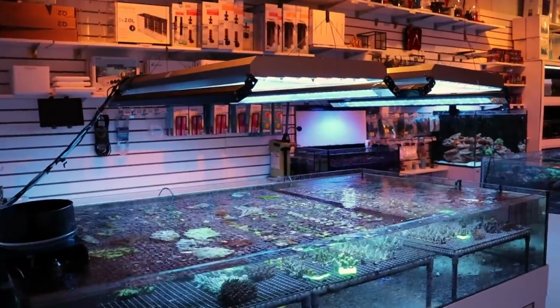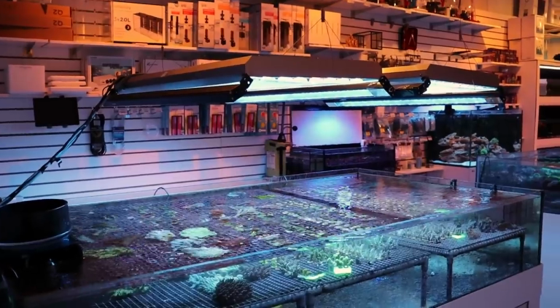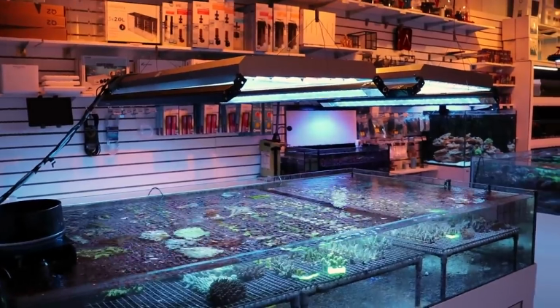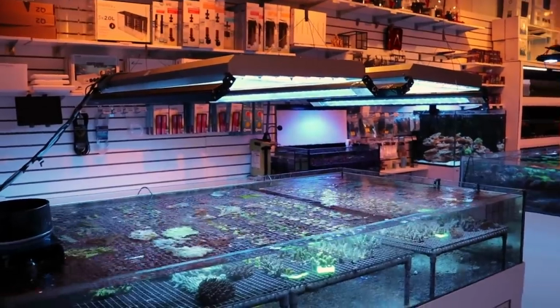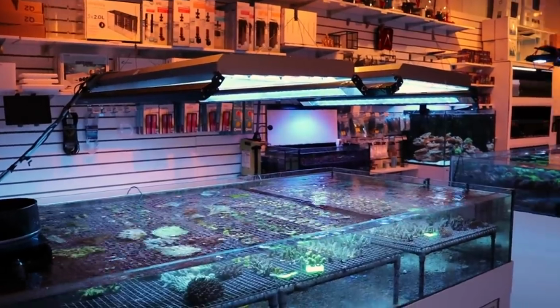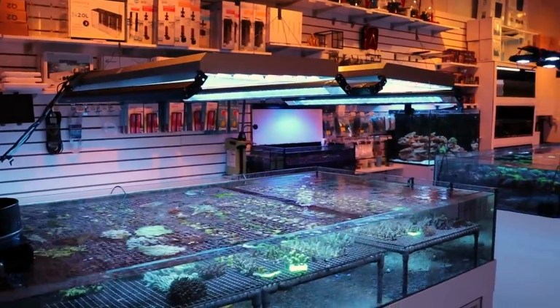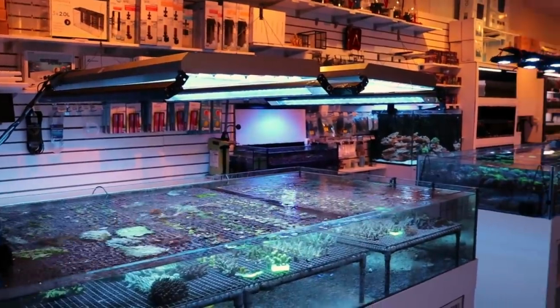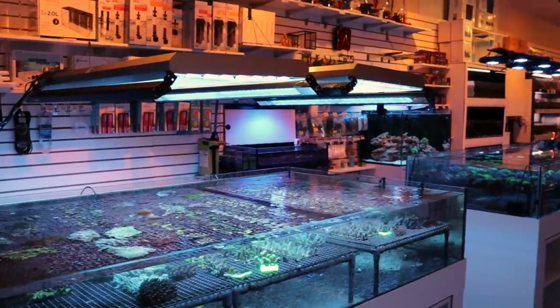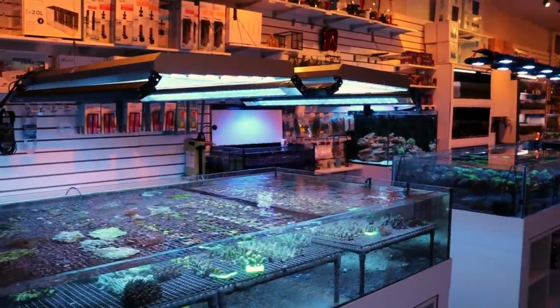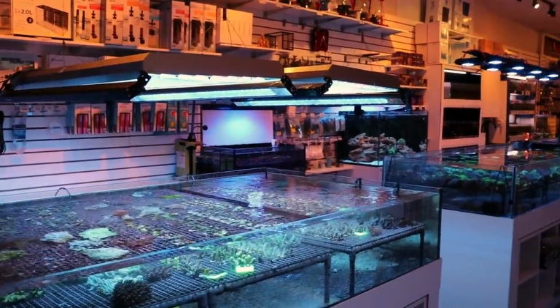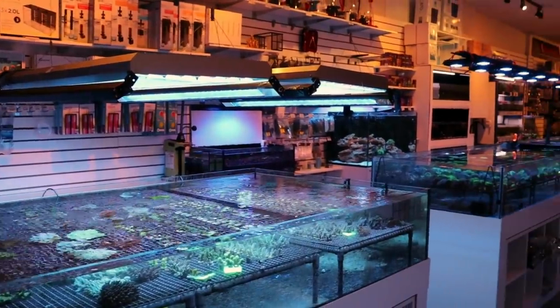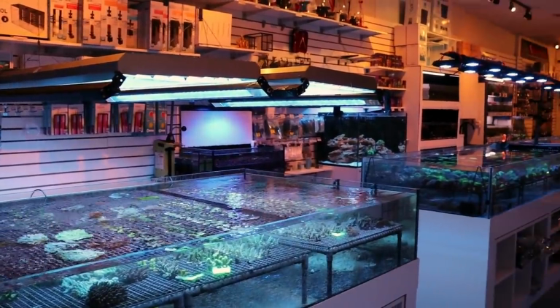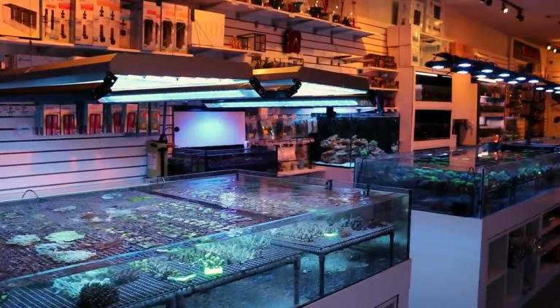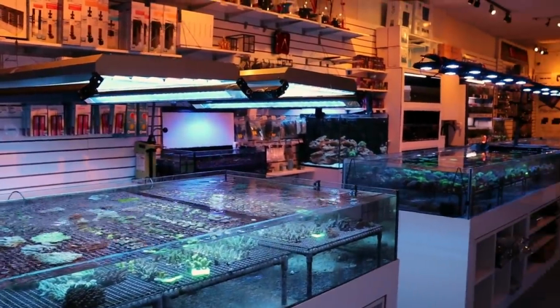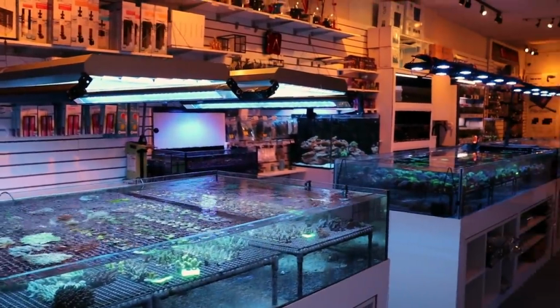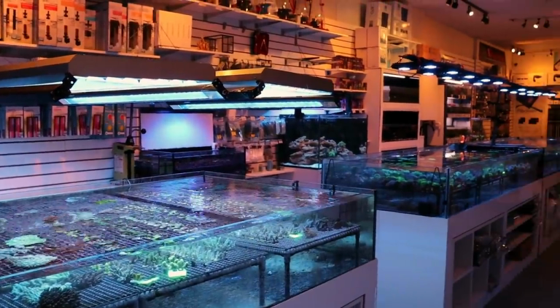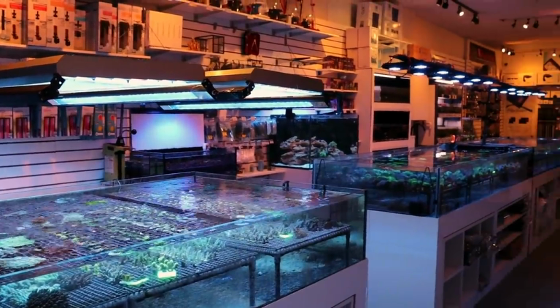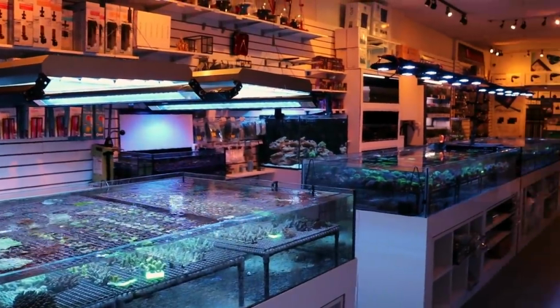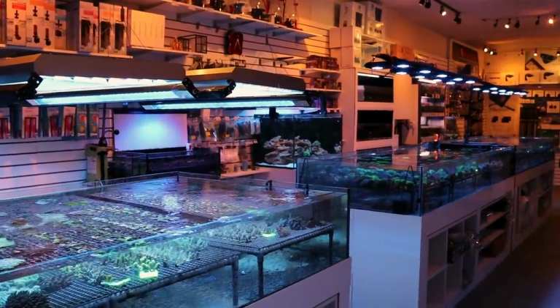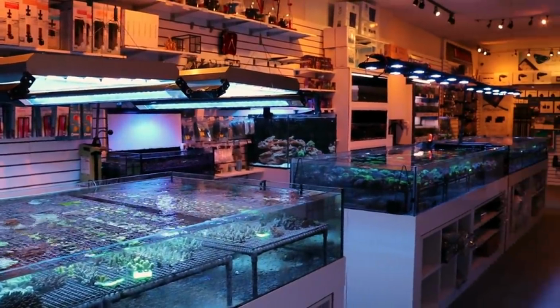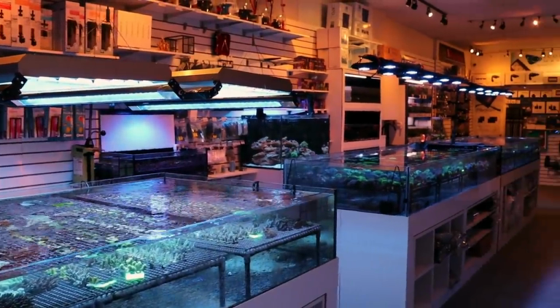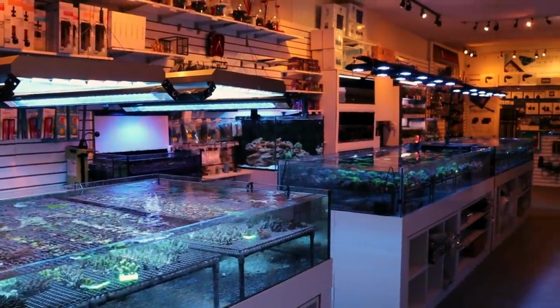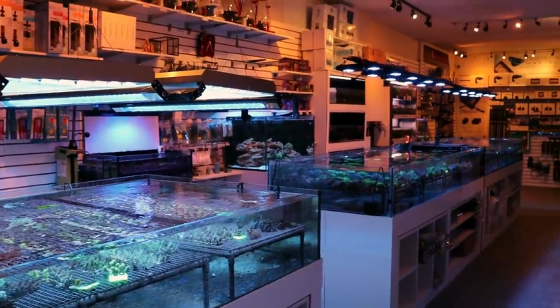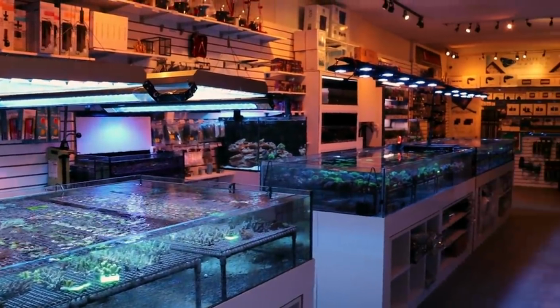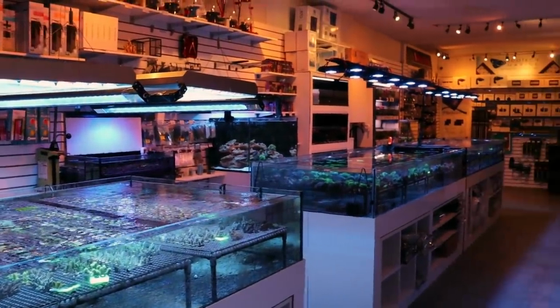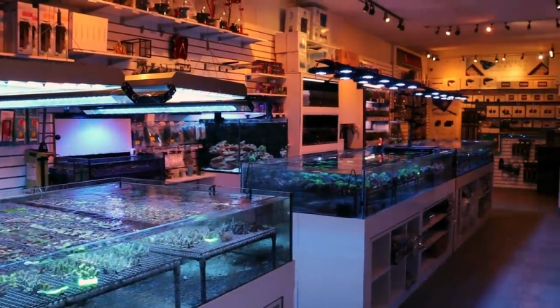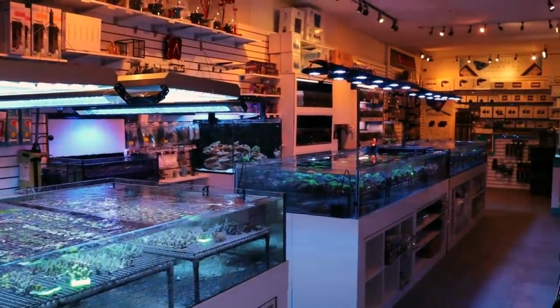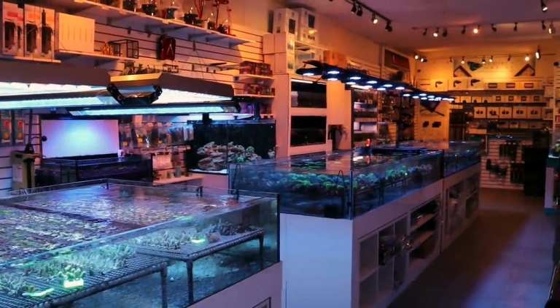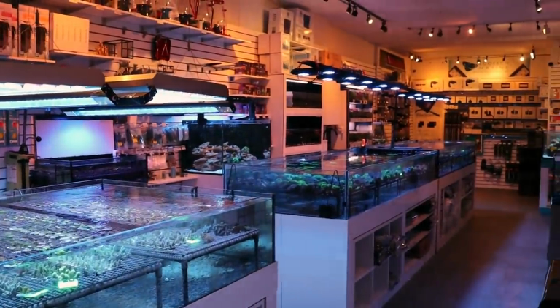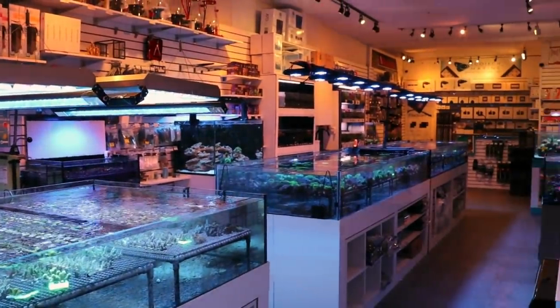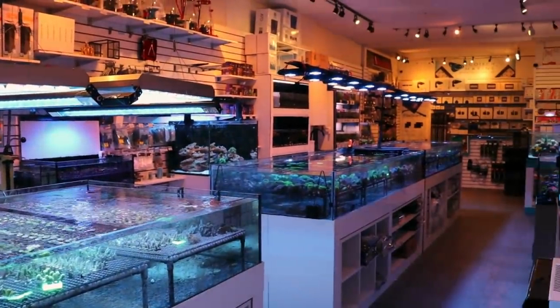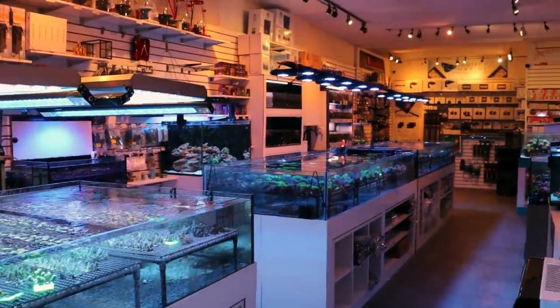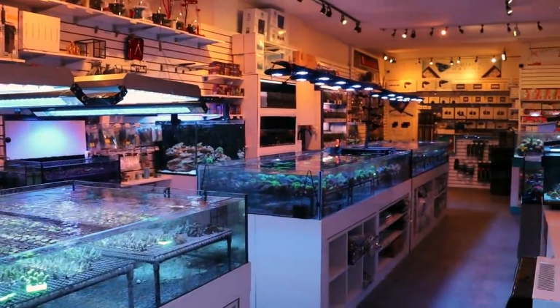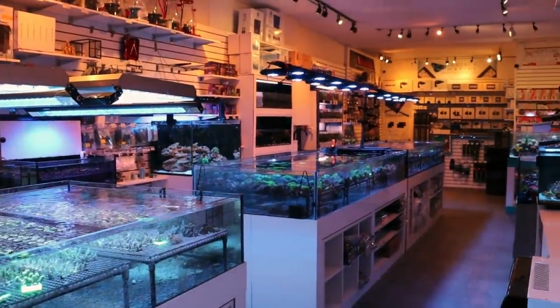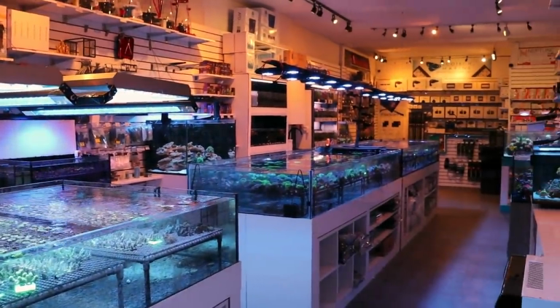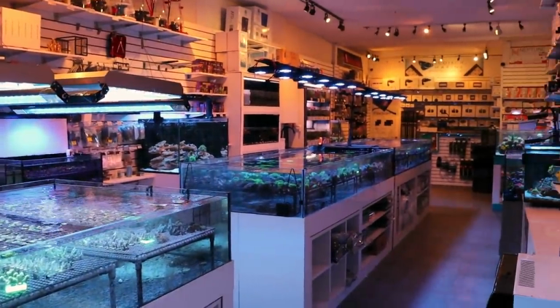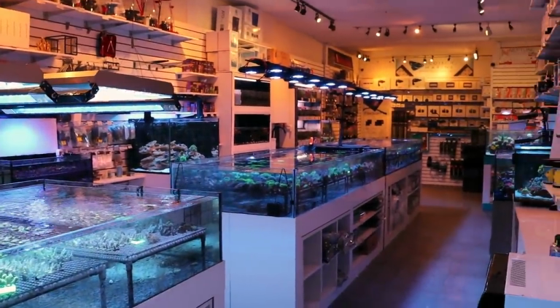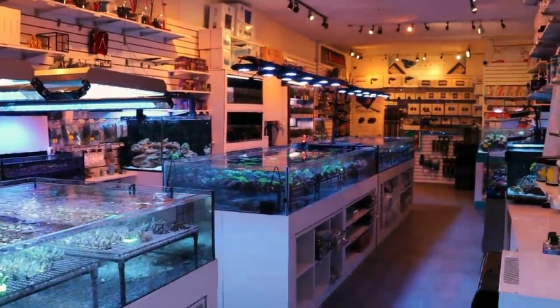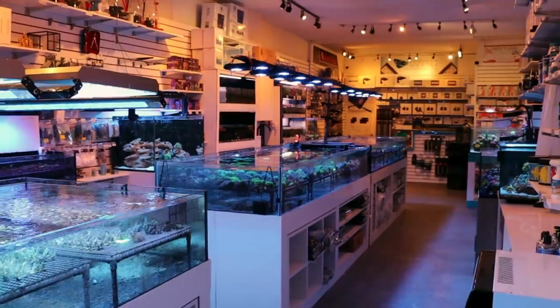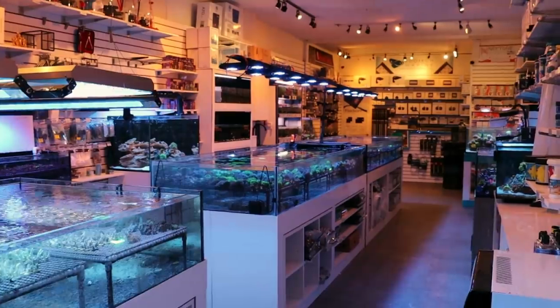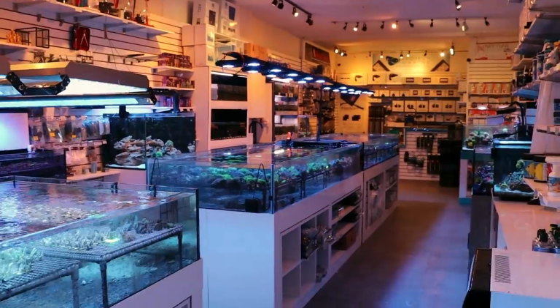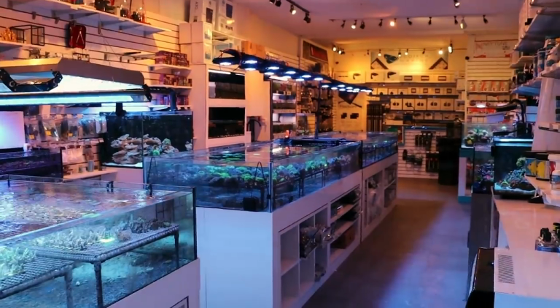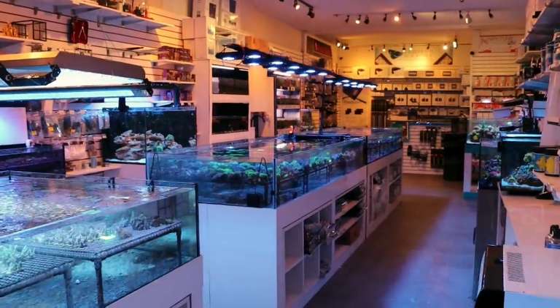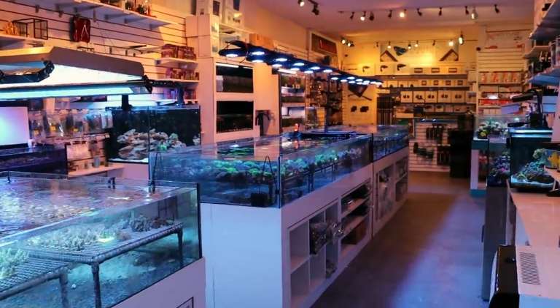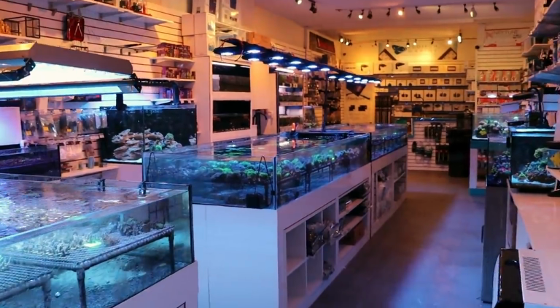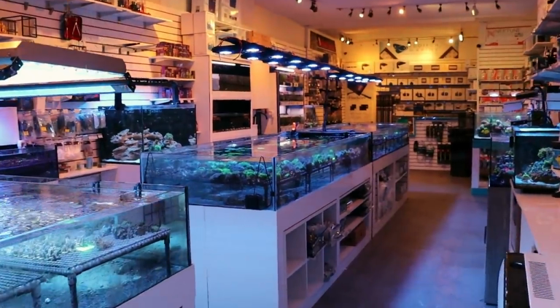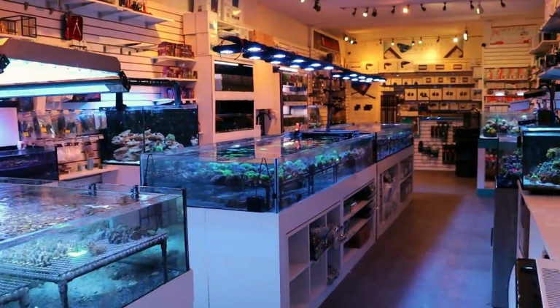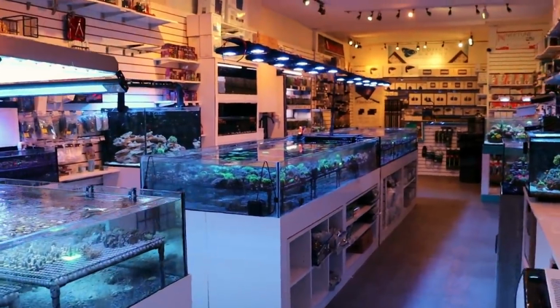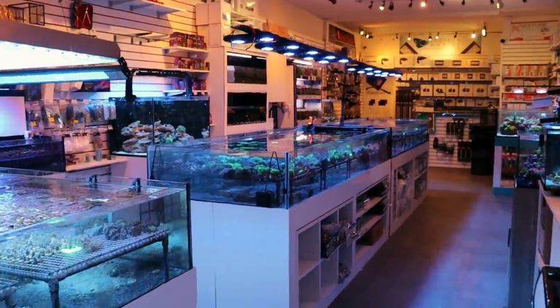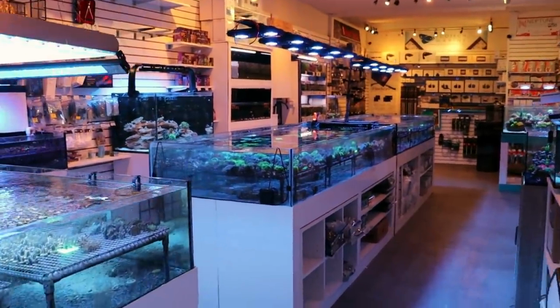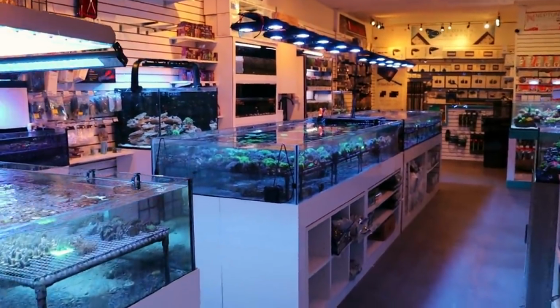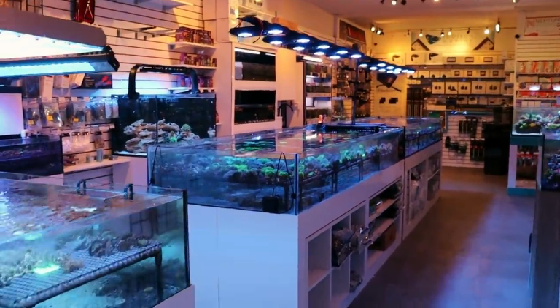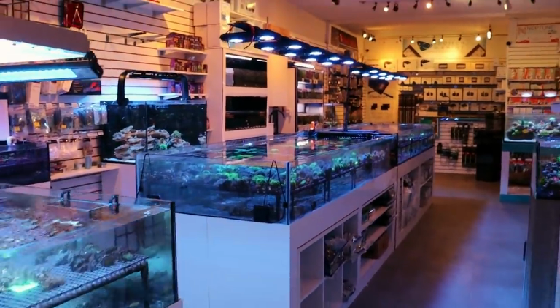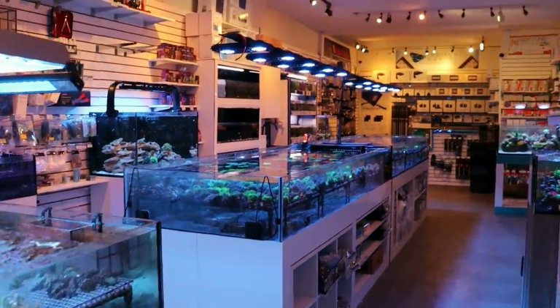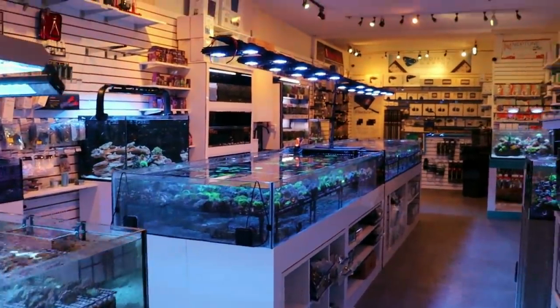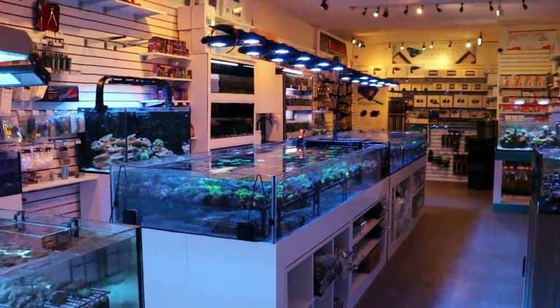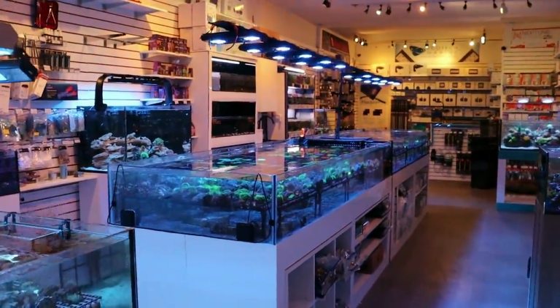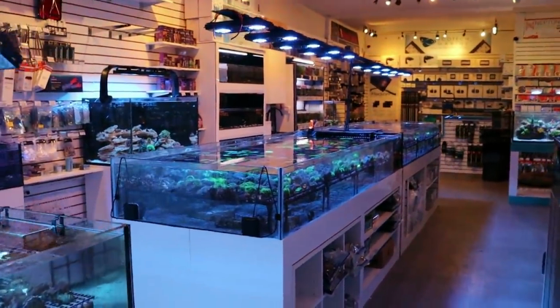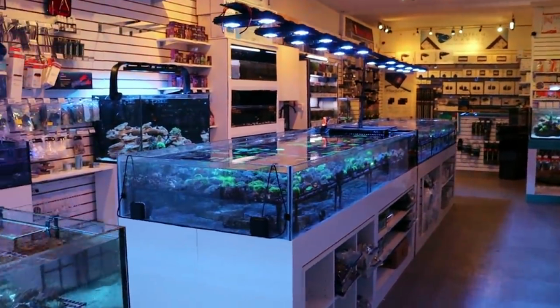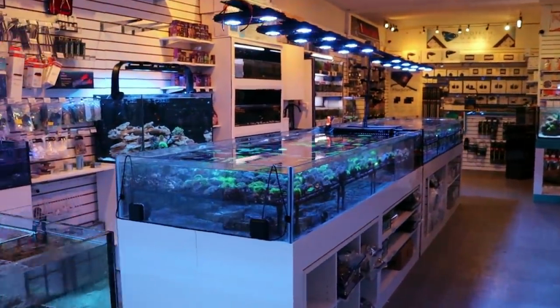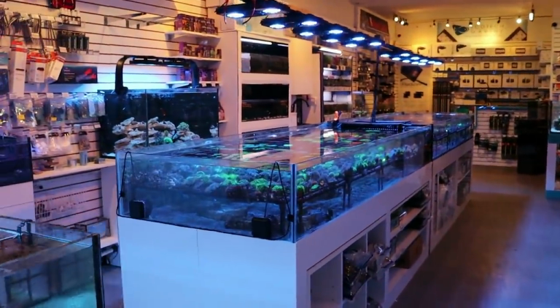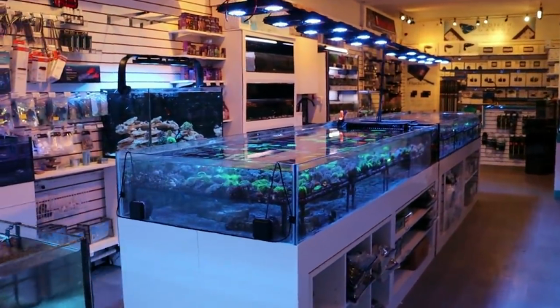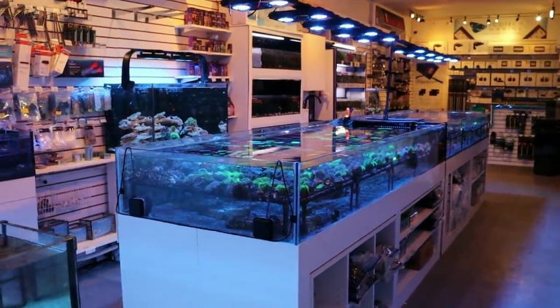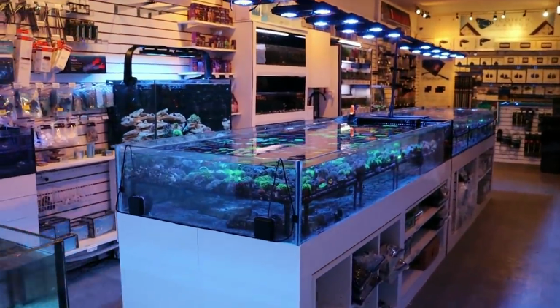What's going on my fellow reefers, March here, FragboxTV, and I want to show you some beautiful new corals that we got in from Australia.